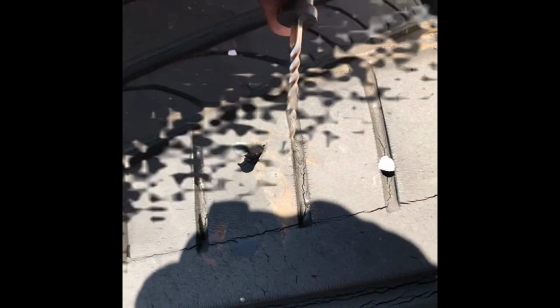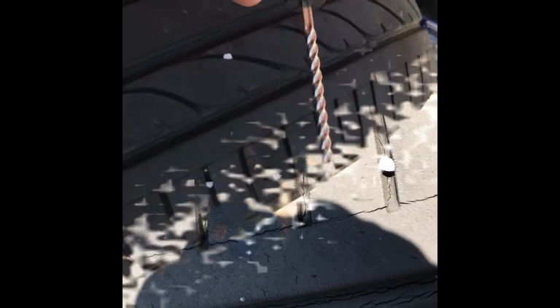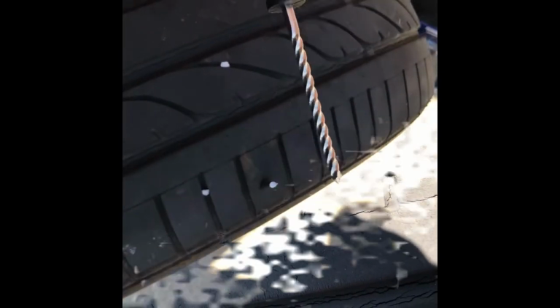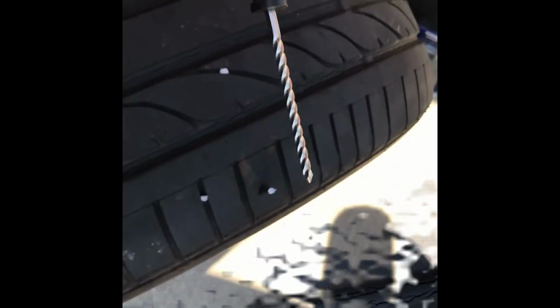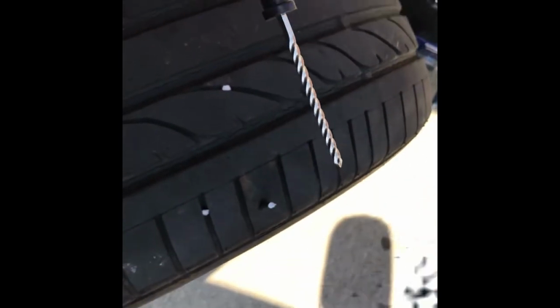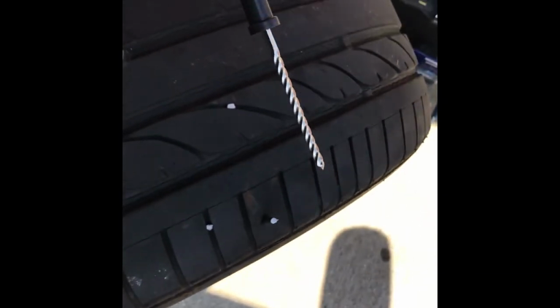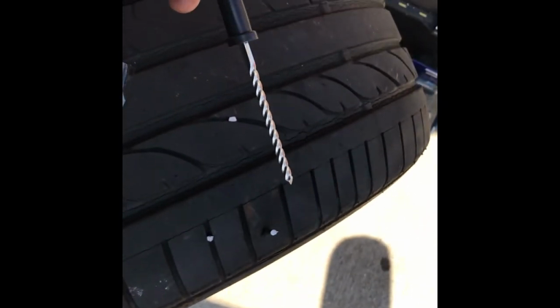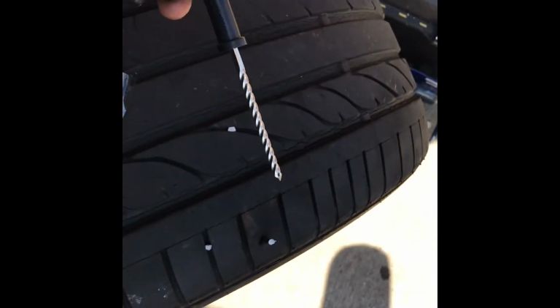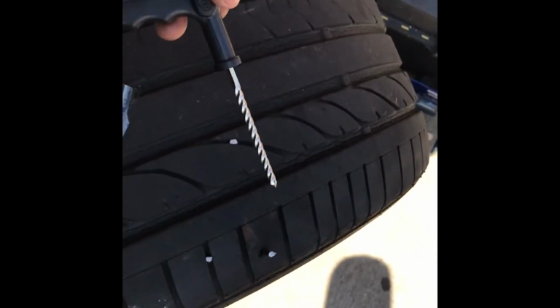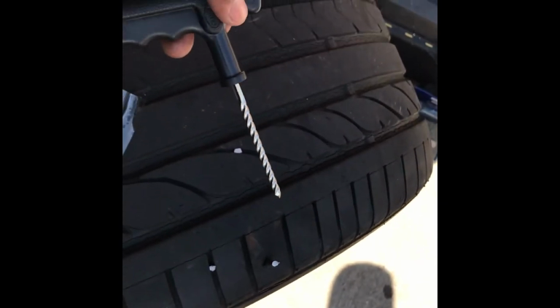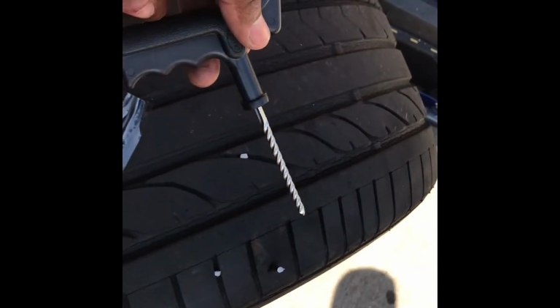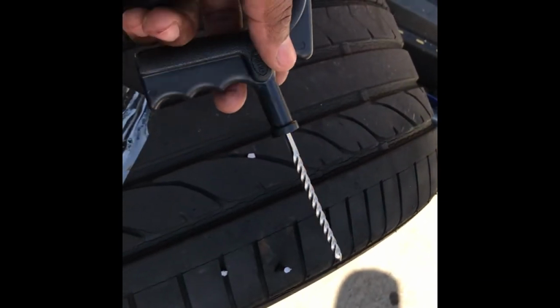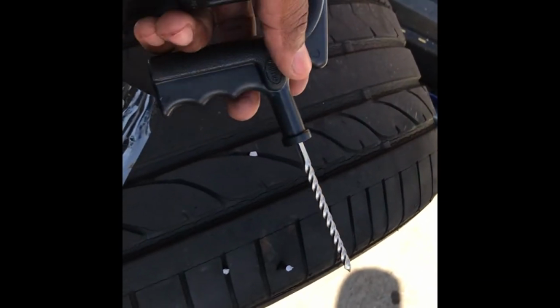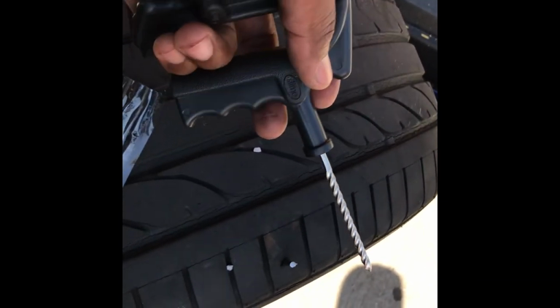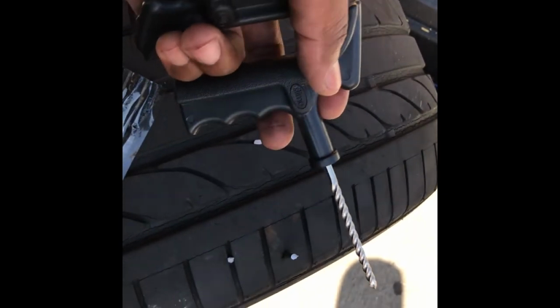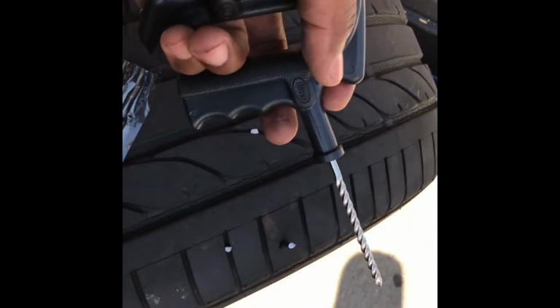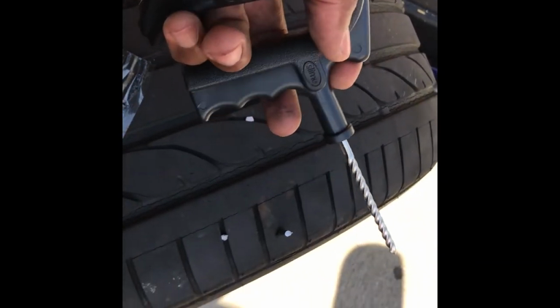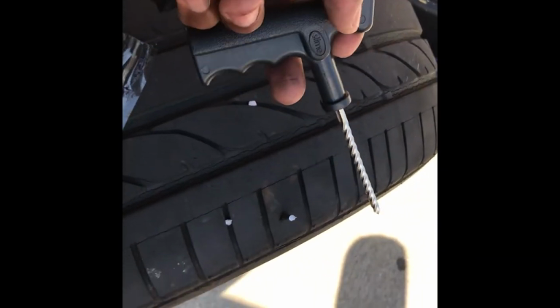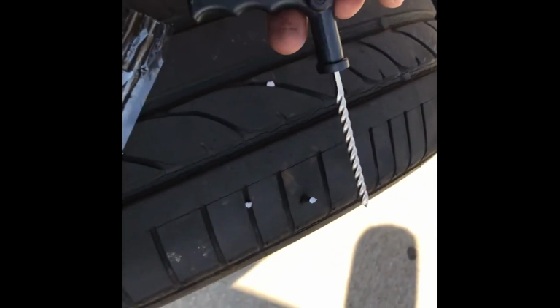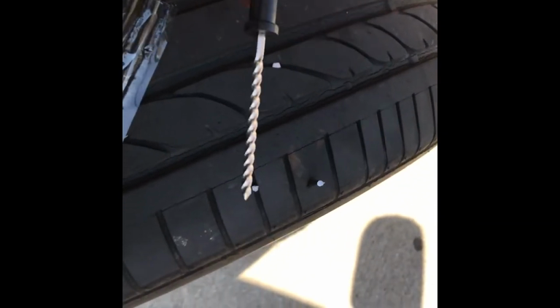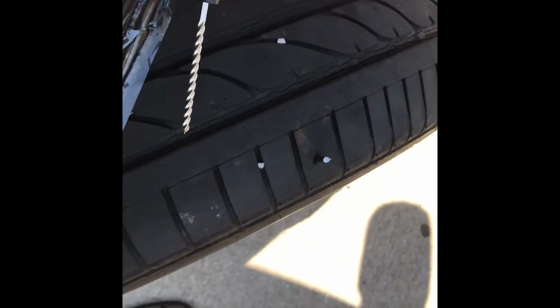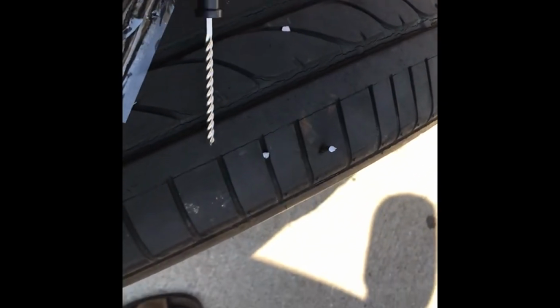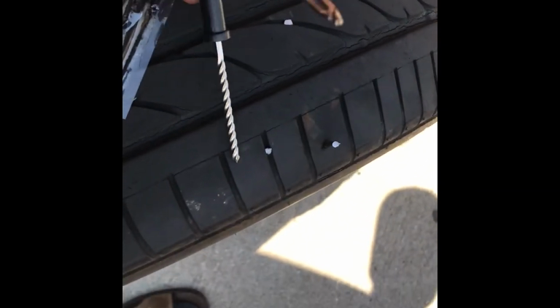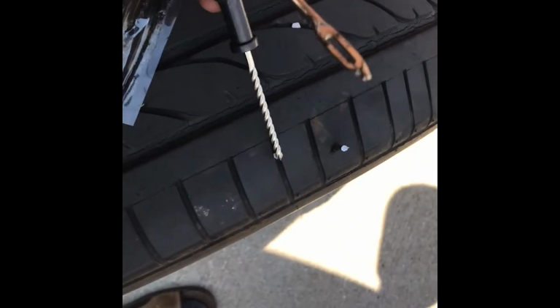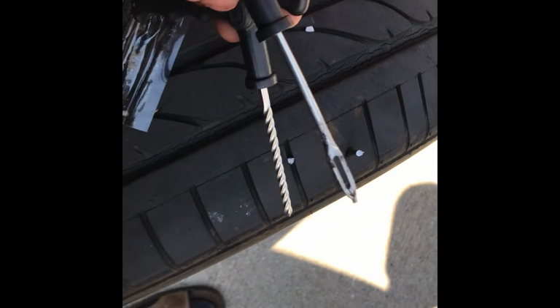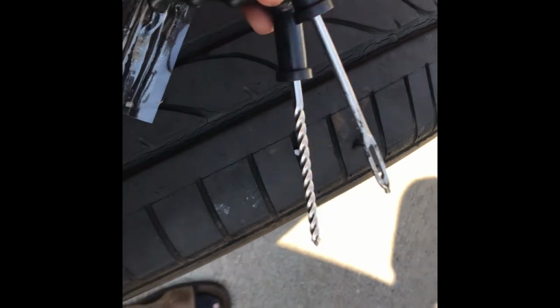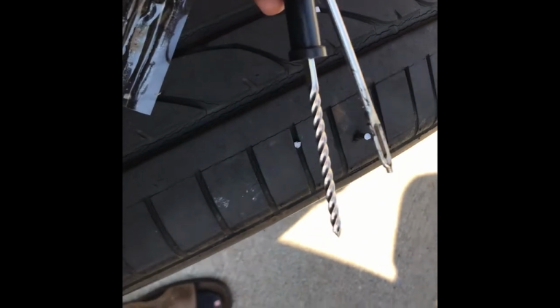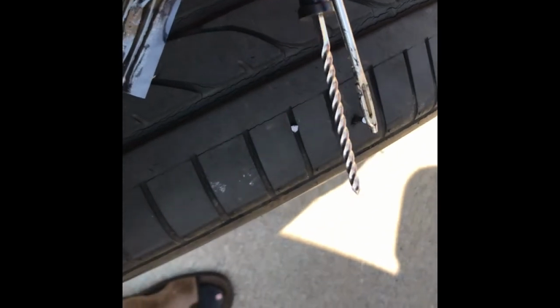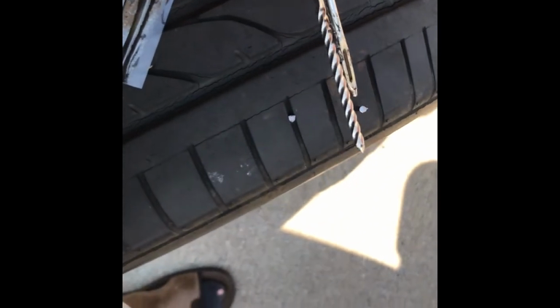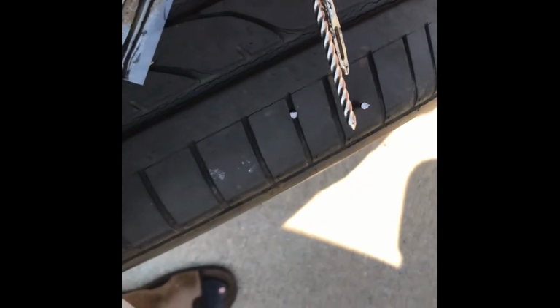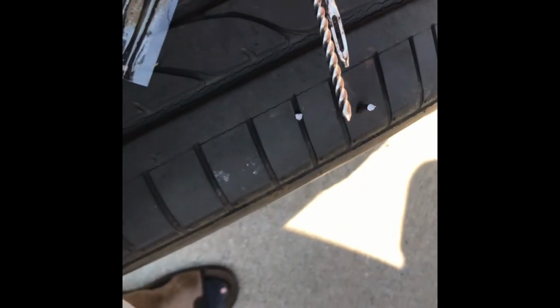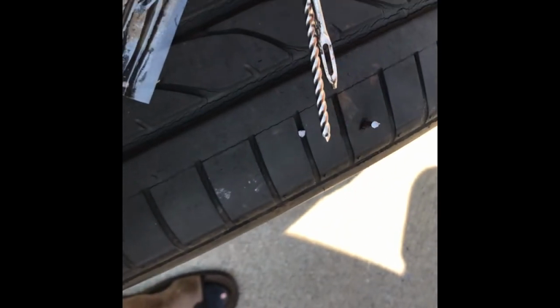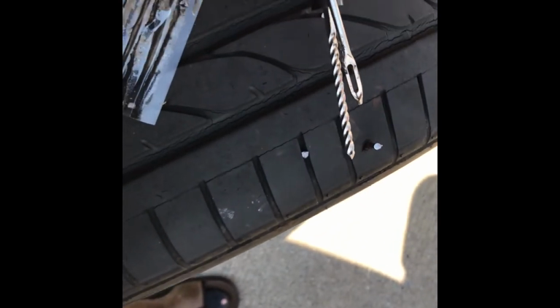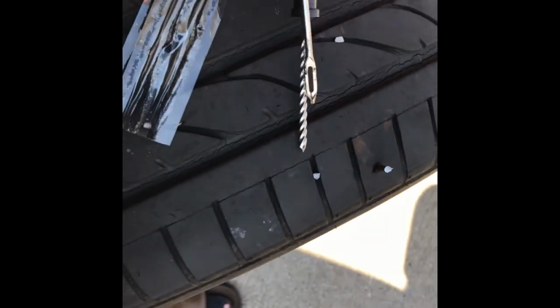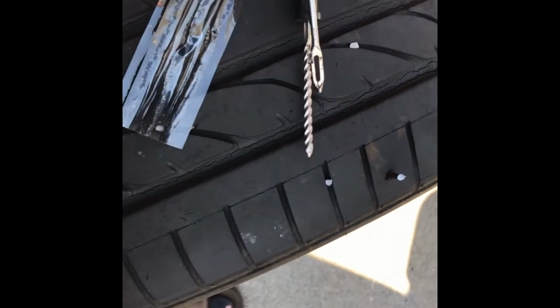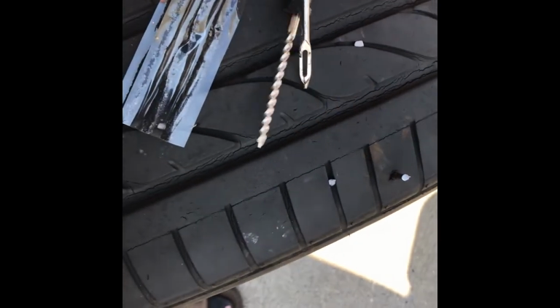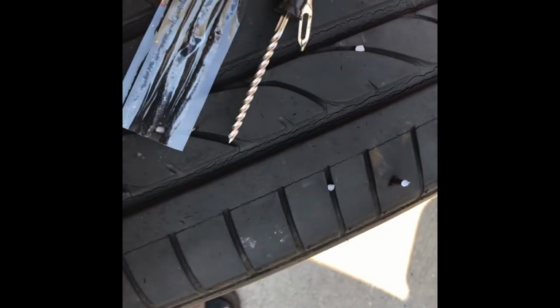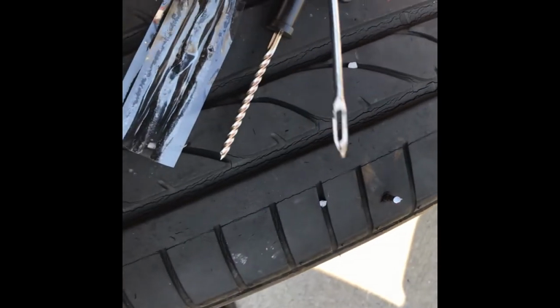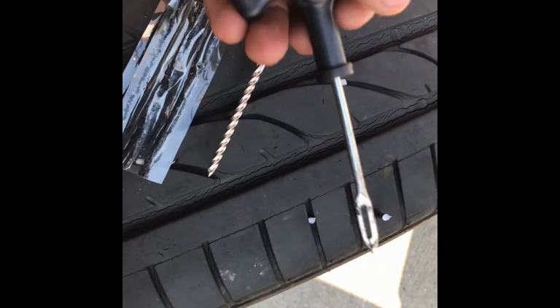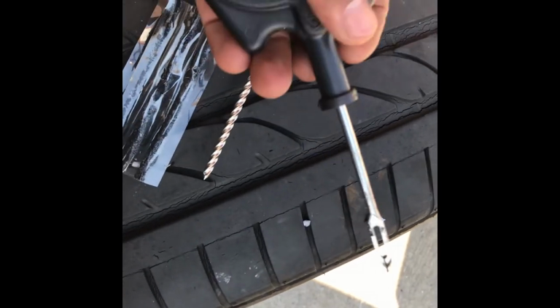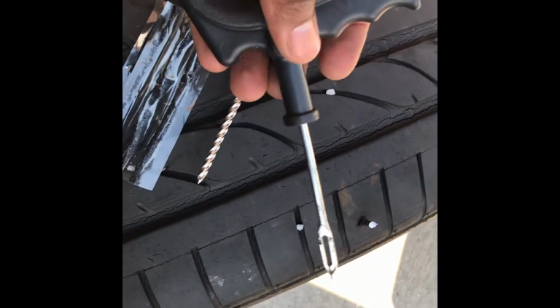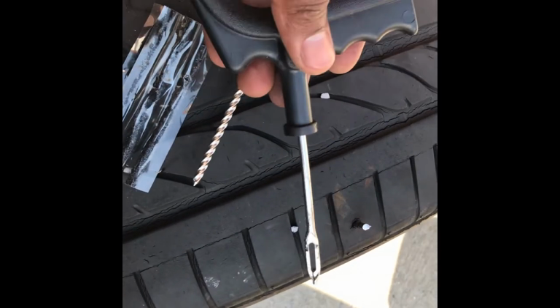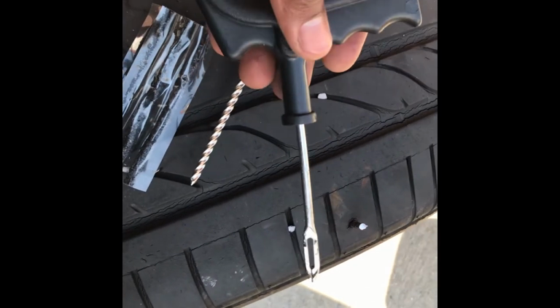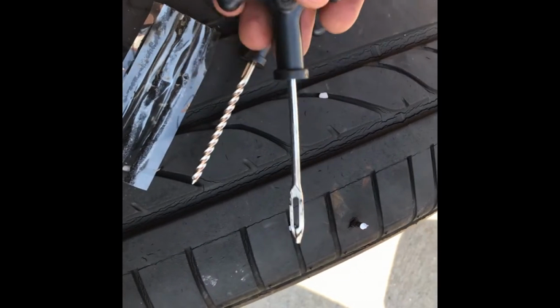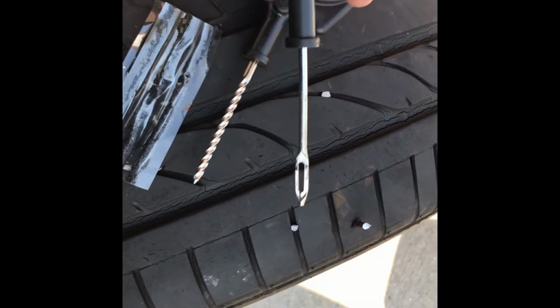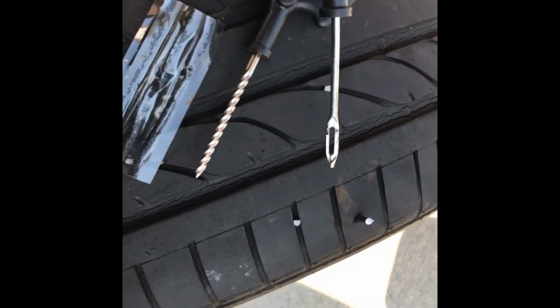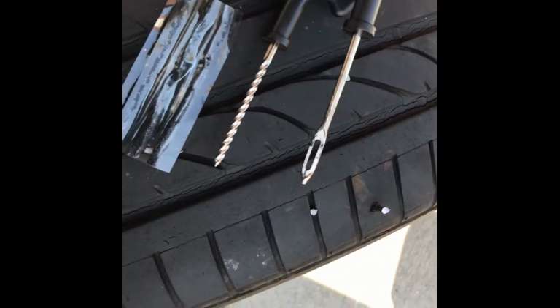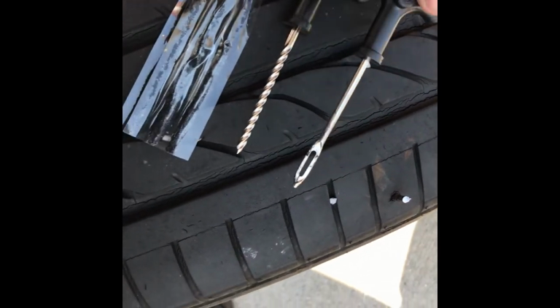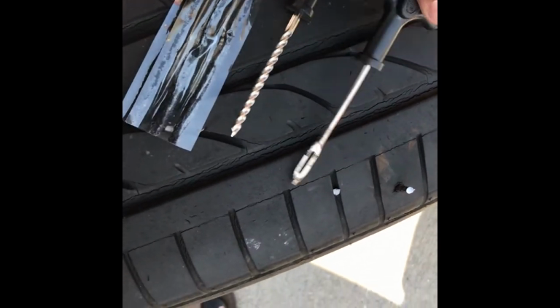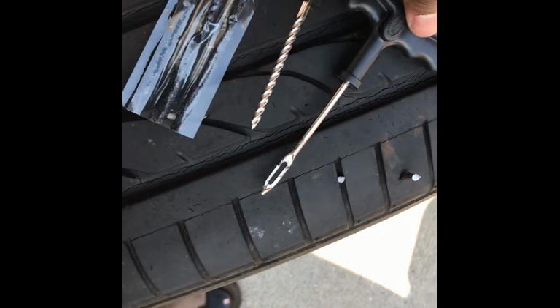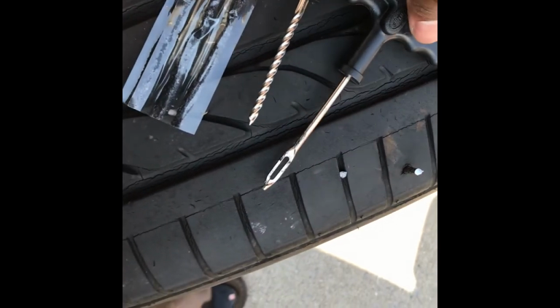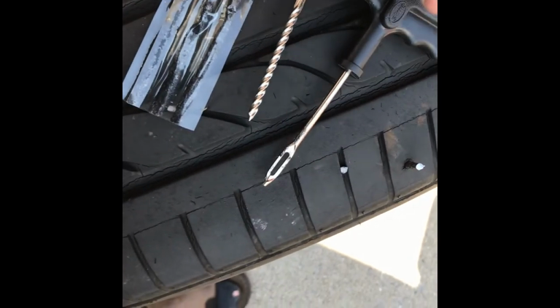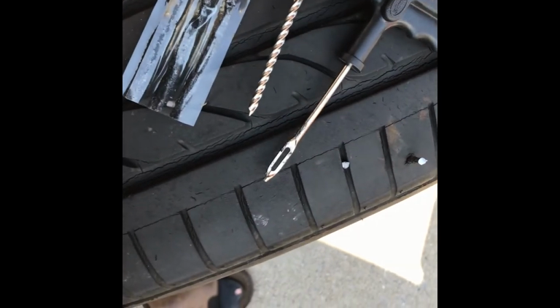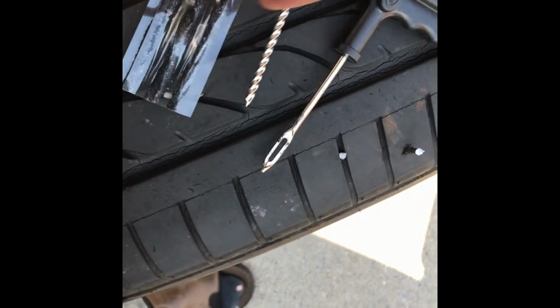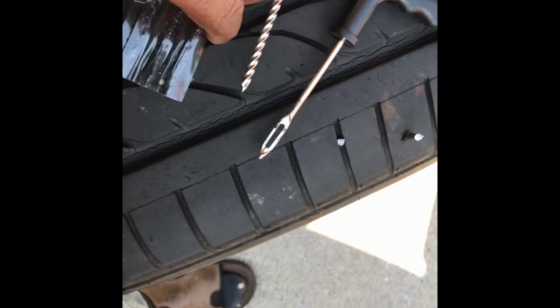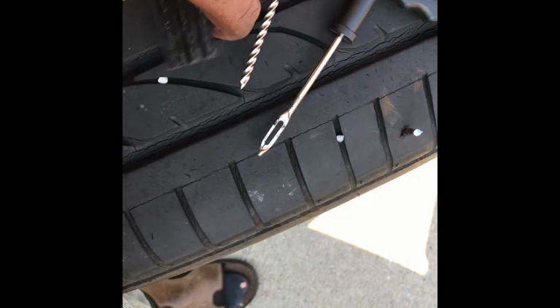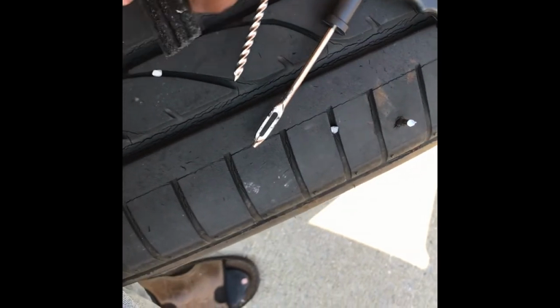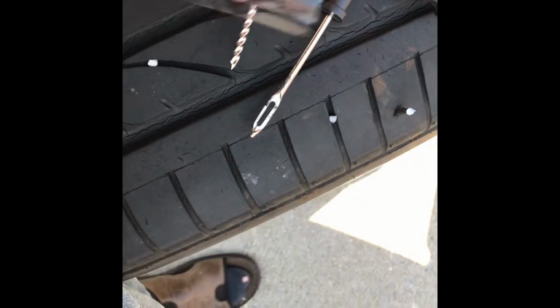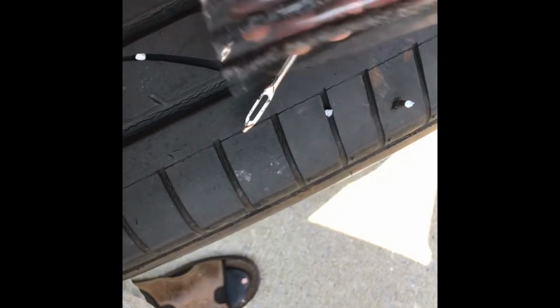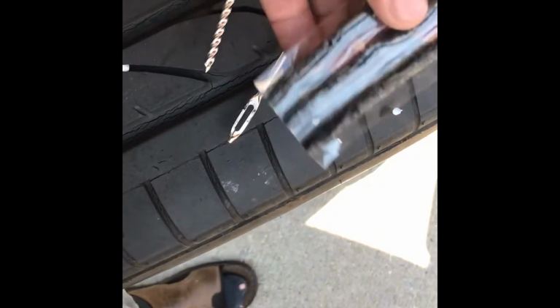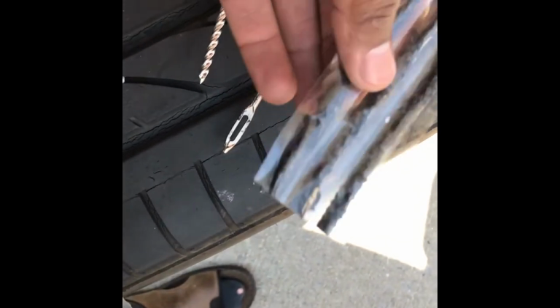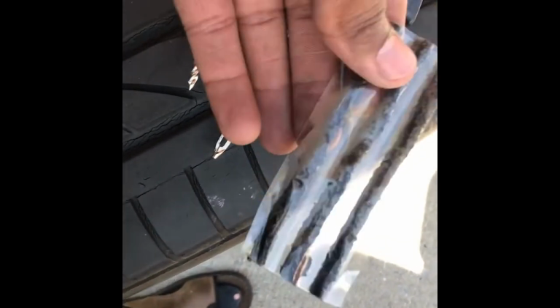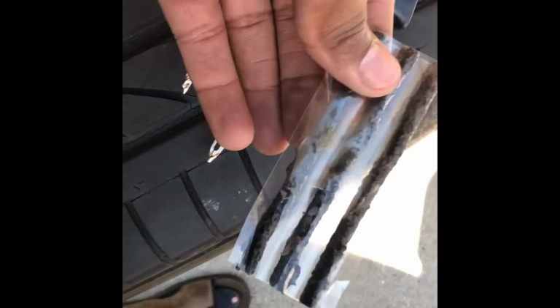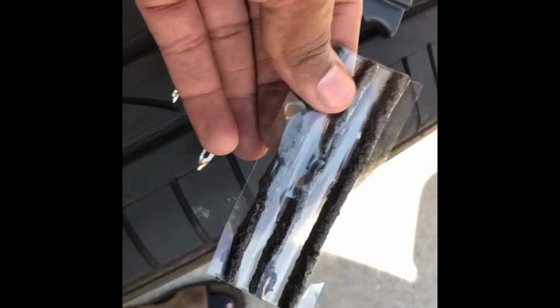These are what I'm gonna be using today — this is my plug kit that I'm gonna use to plug the tire.